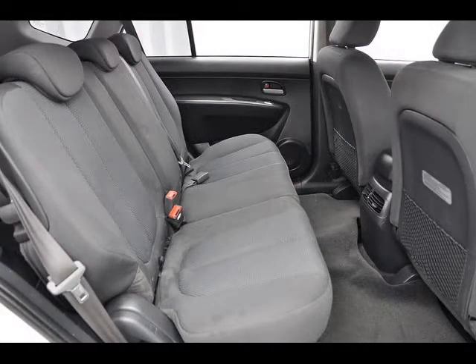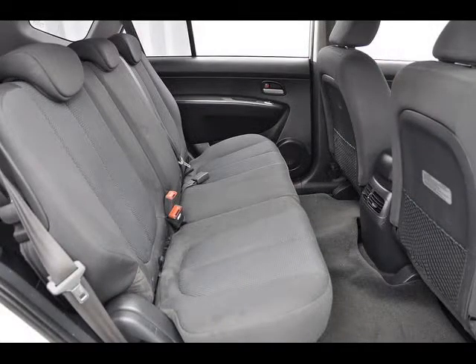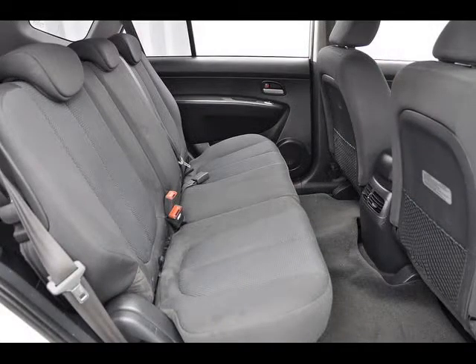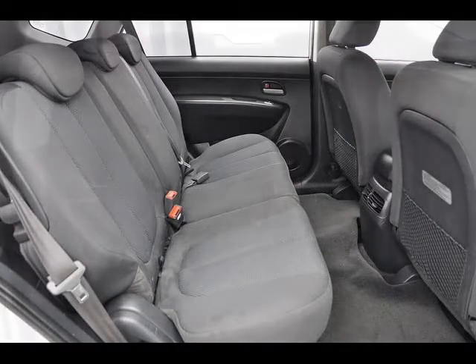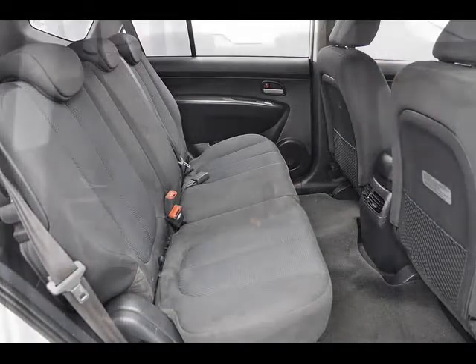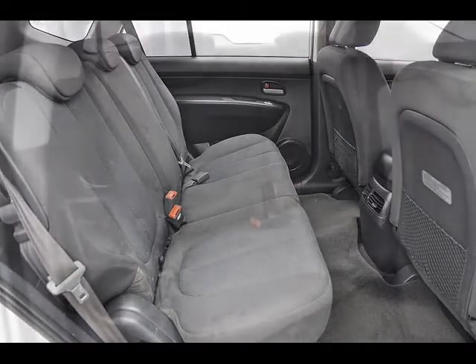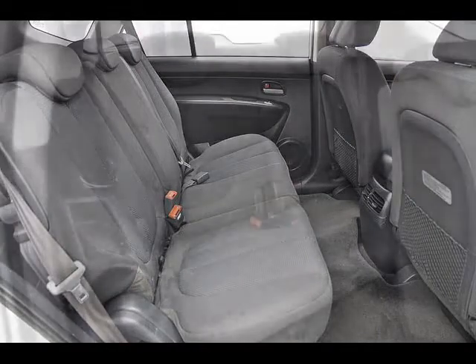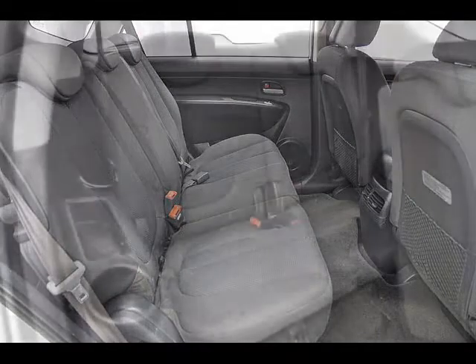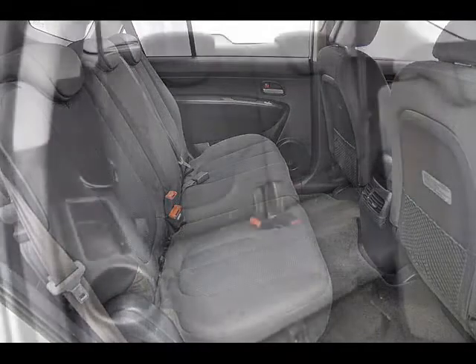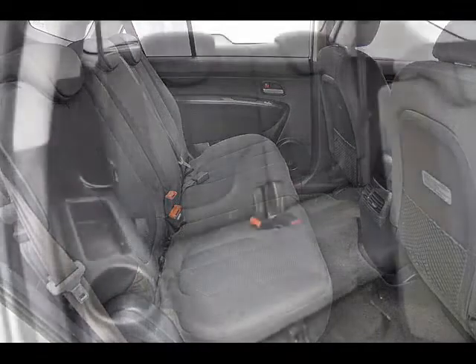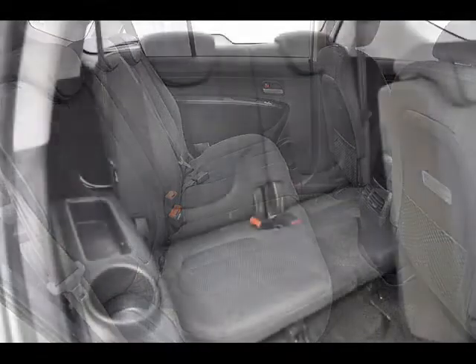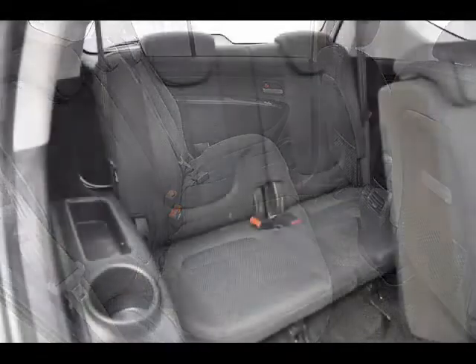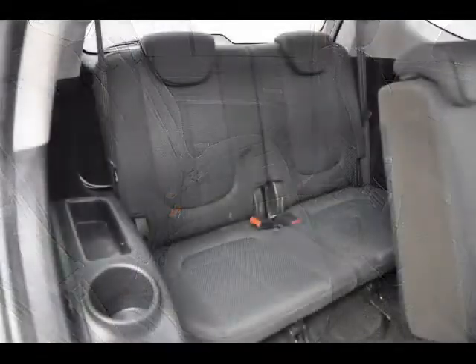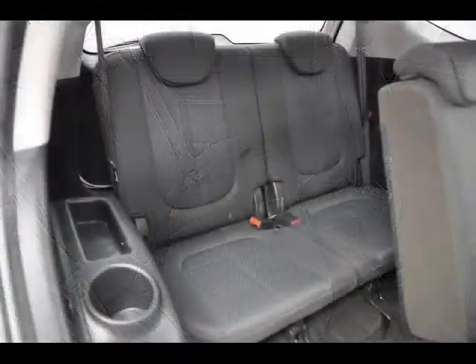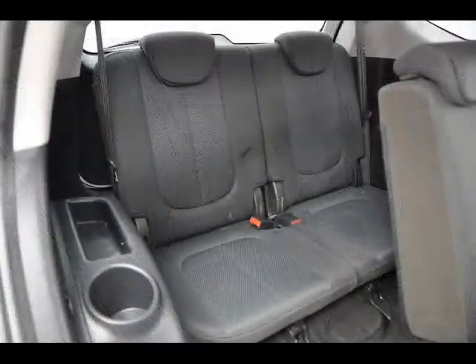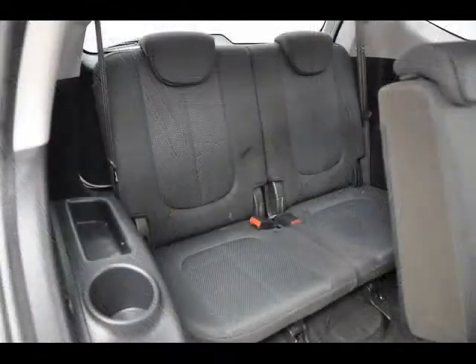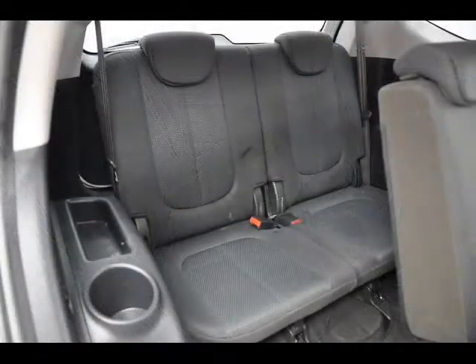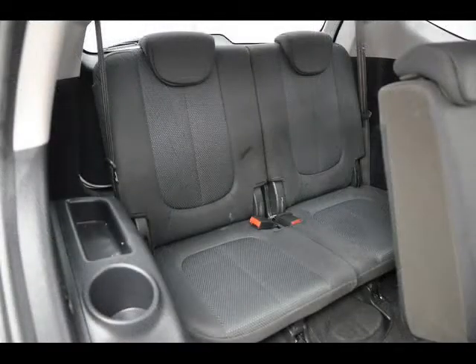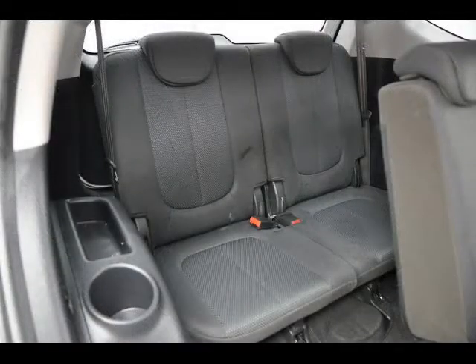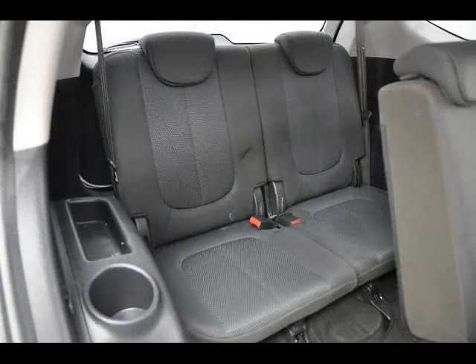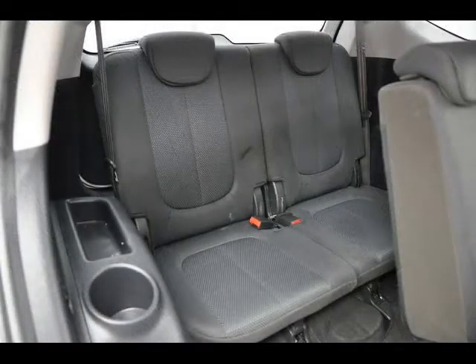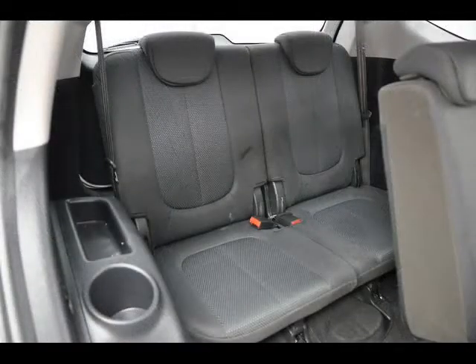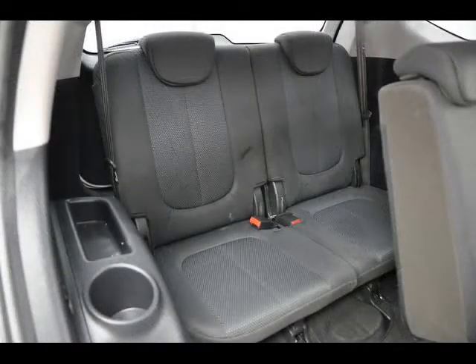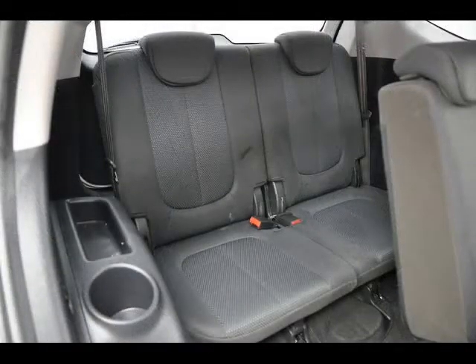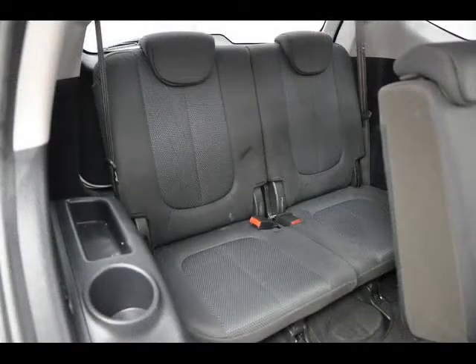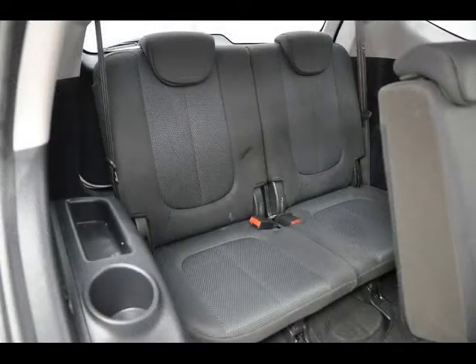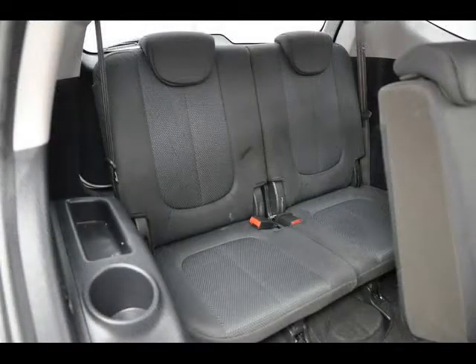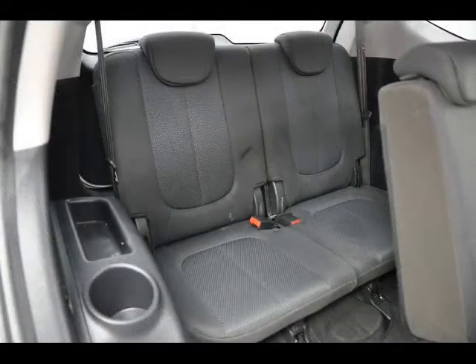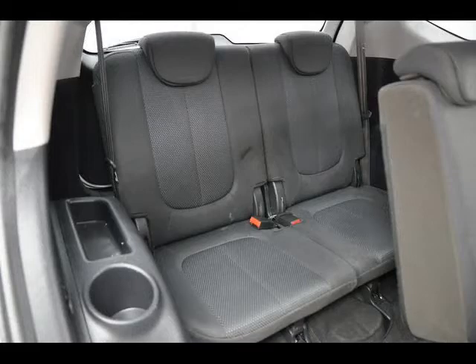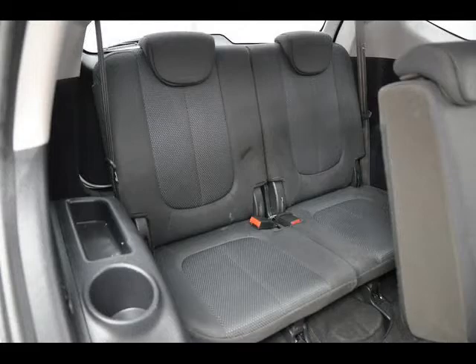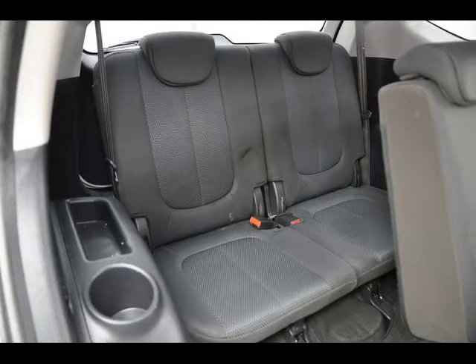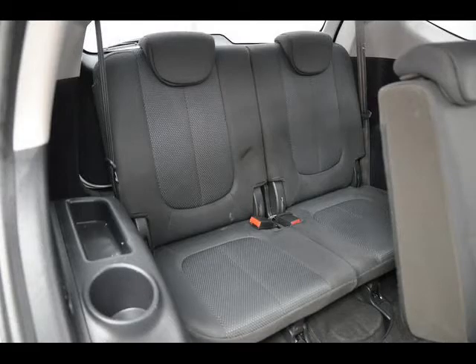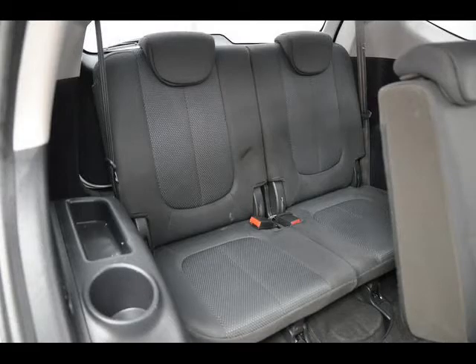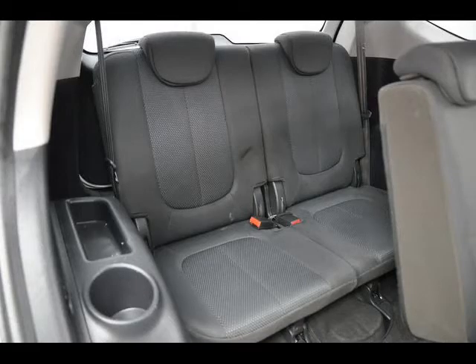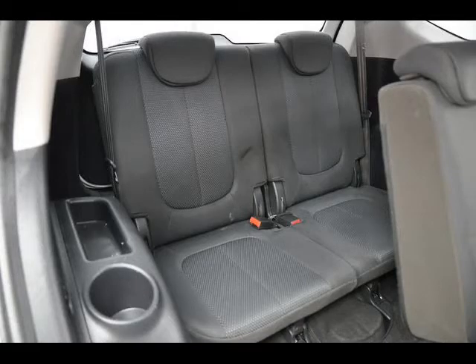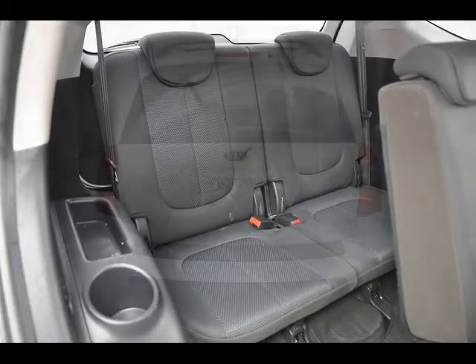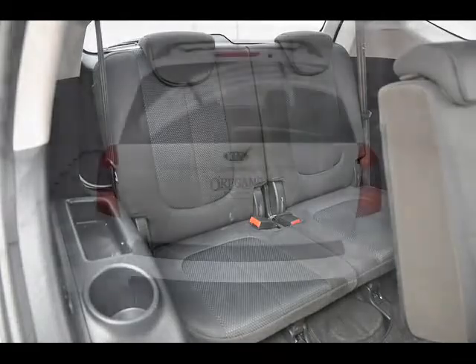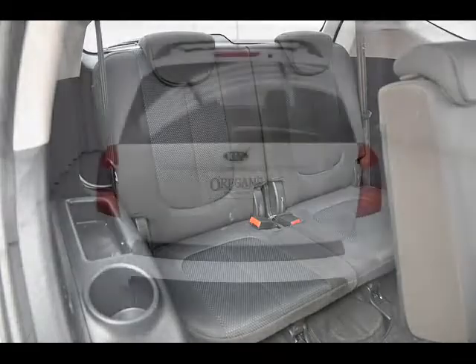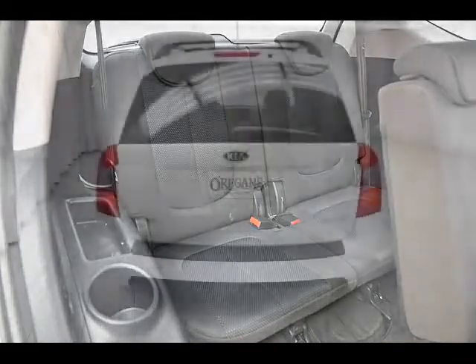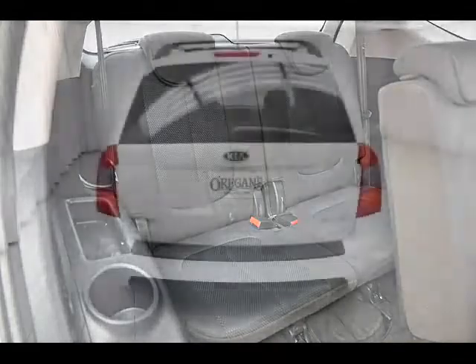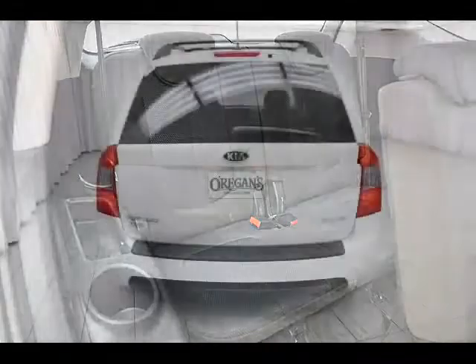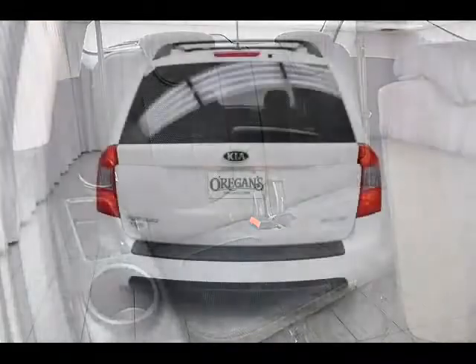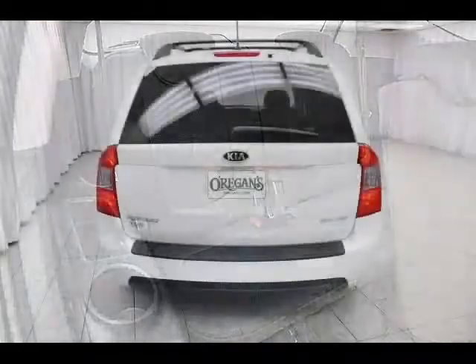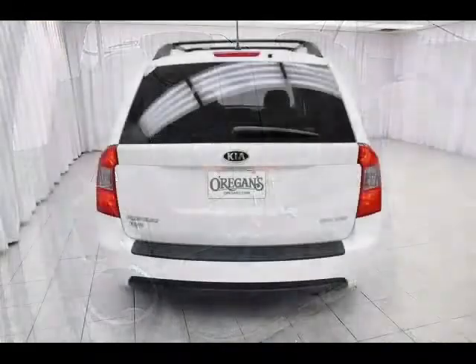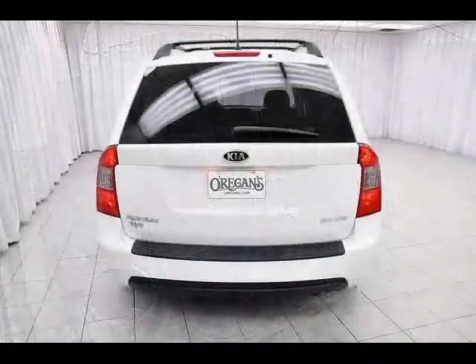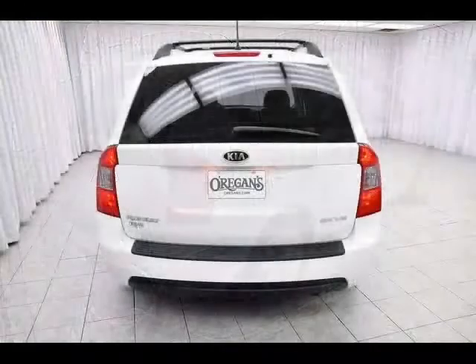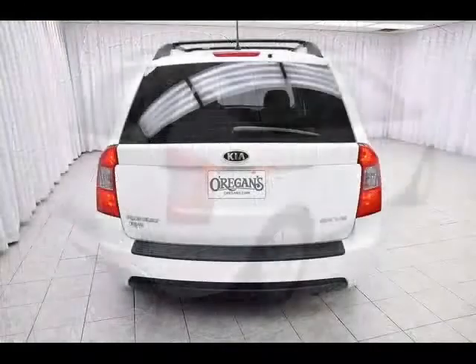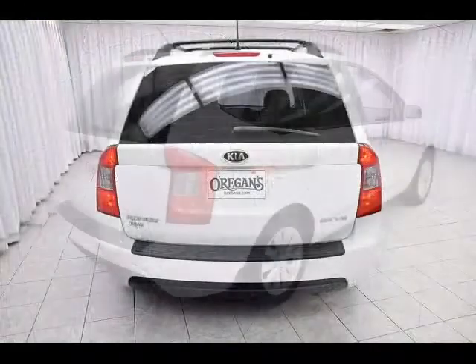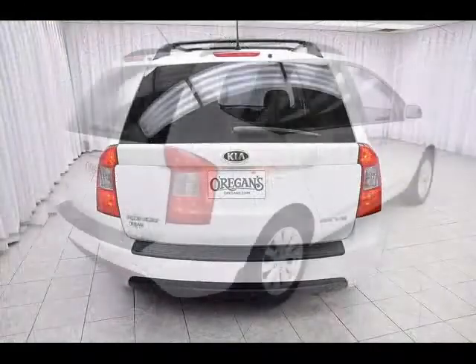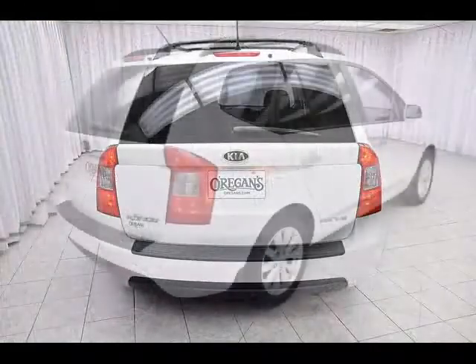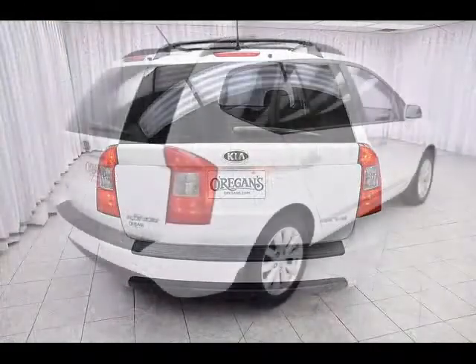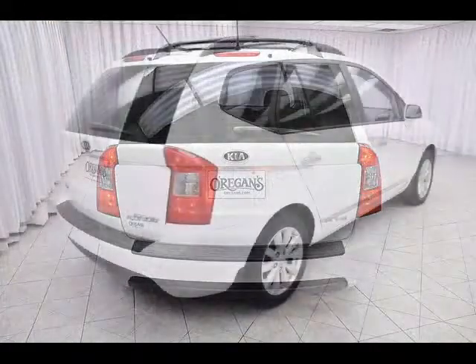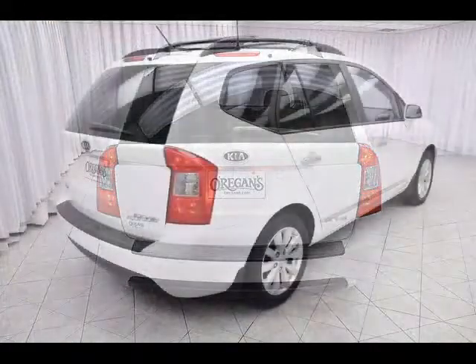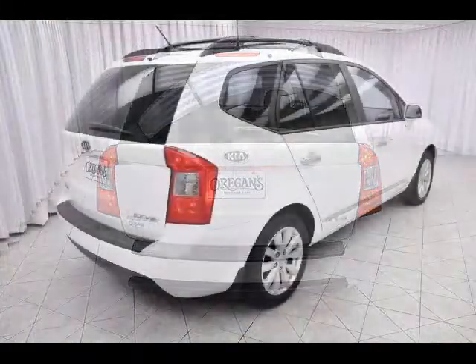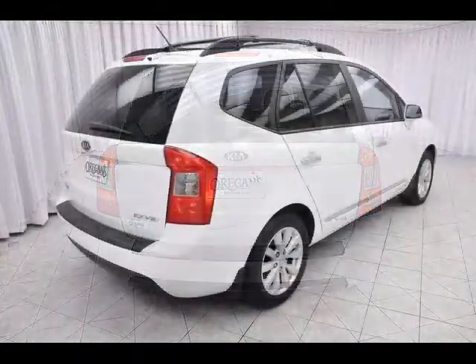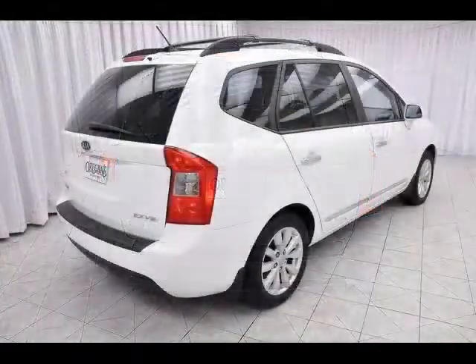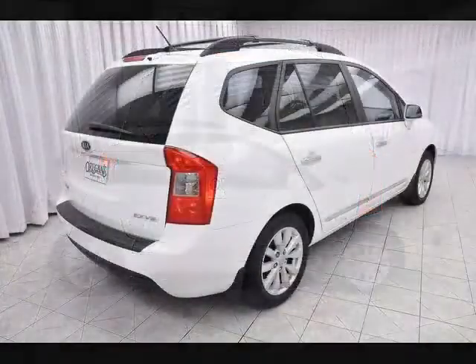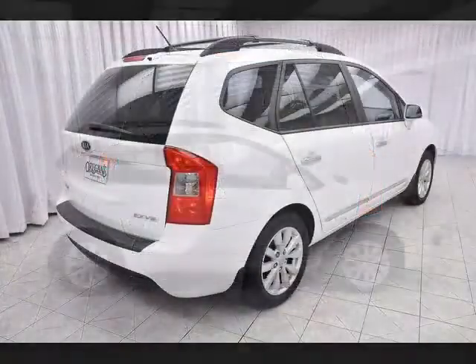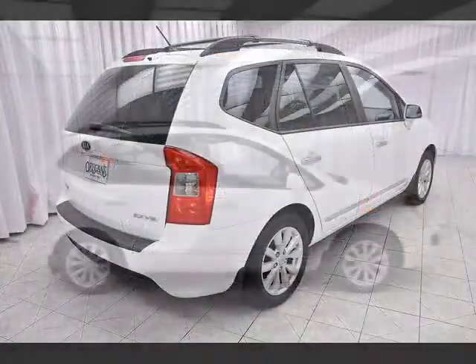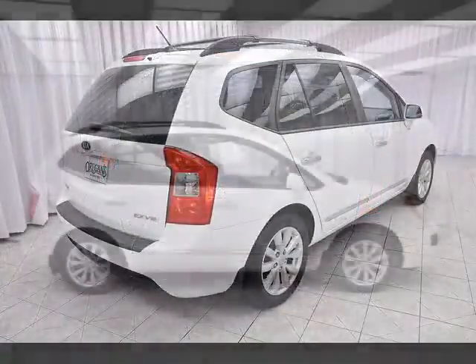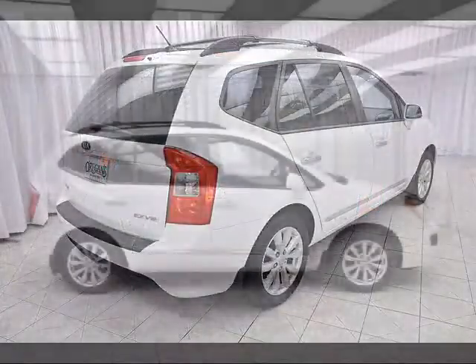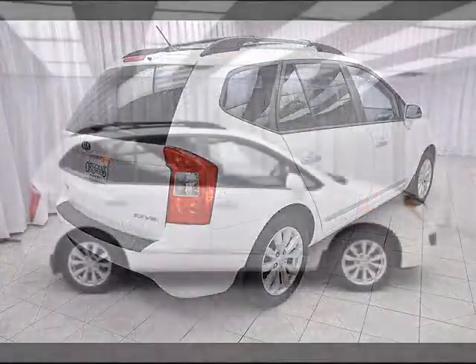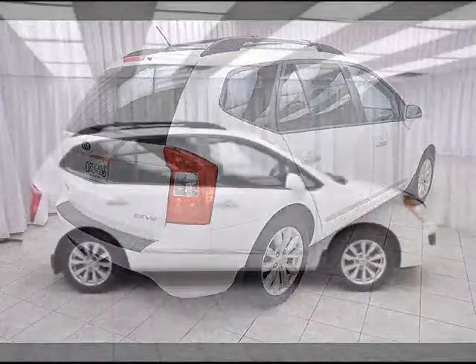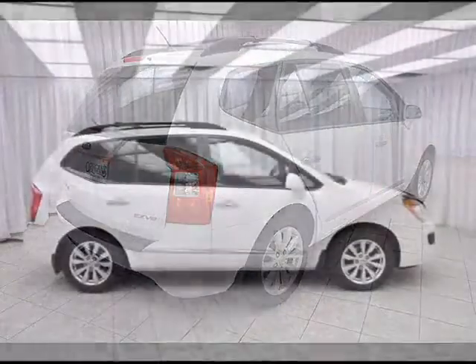And of course, once you go hatch, you never go back. That's a life changer for me. Those are just my favorite things about the Rondo, and I know you'll find your own.